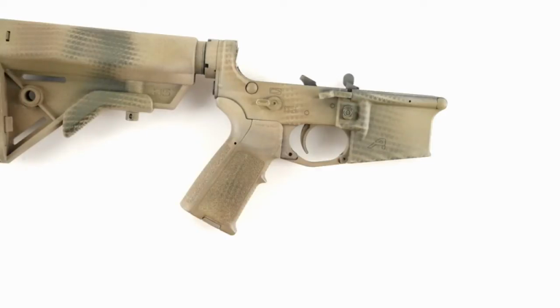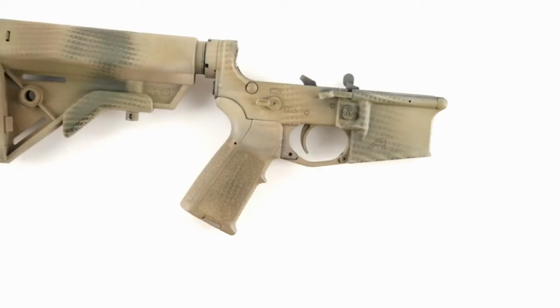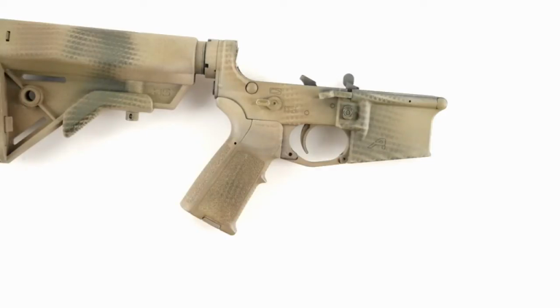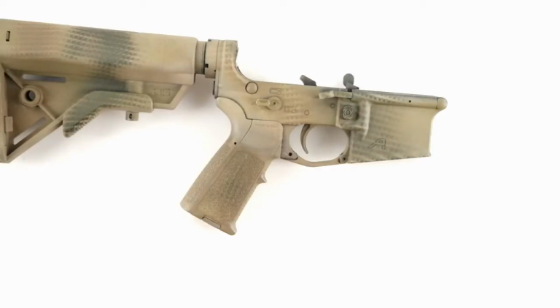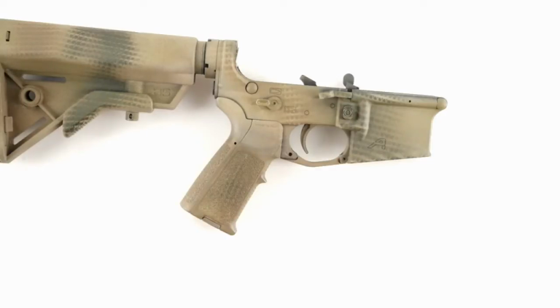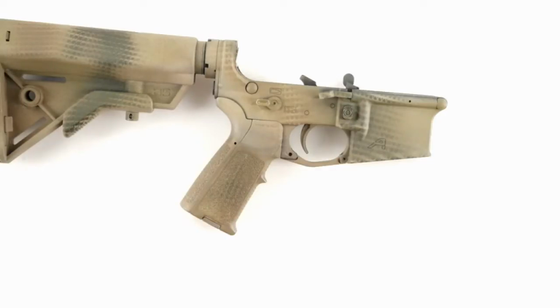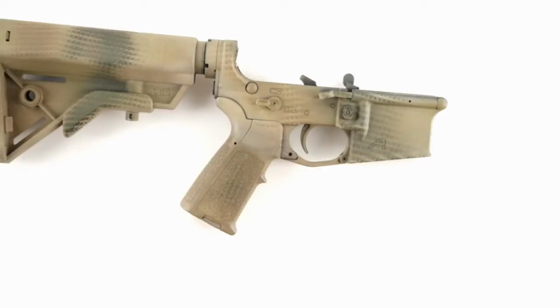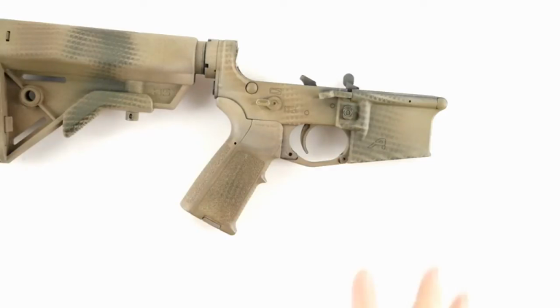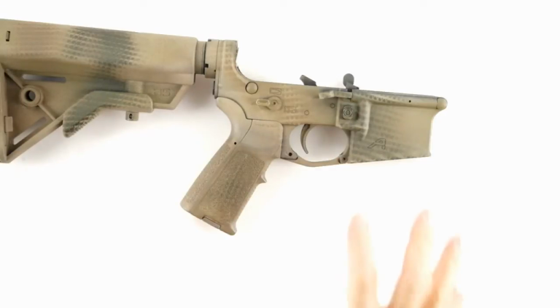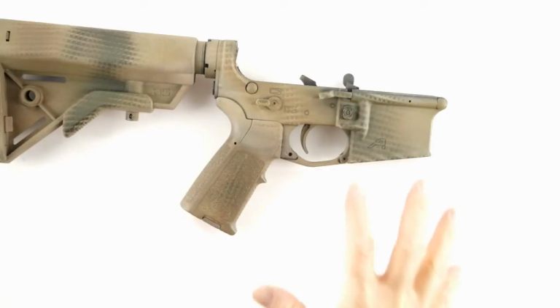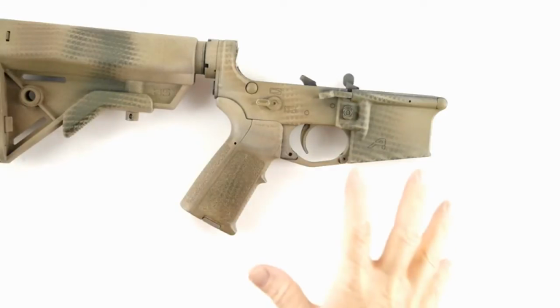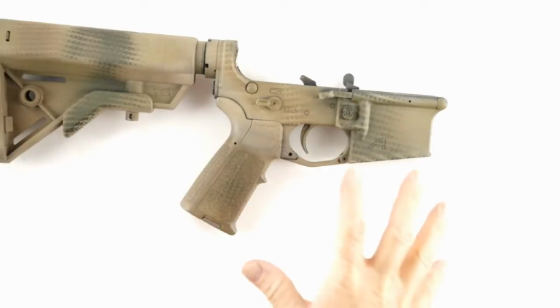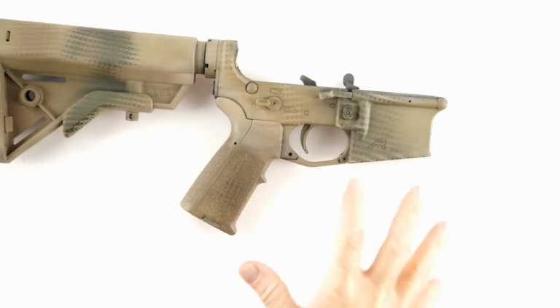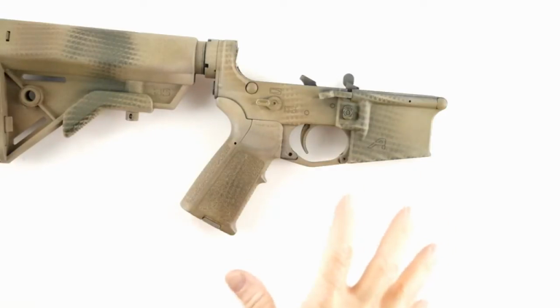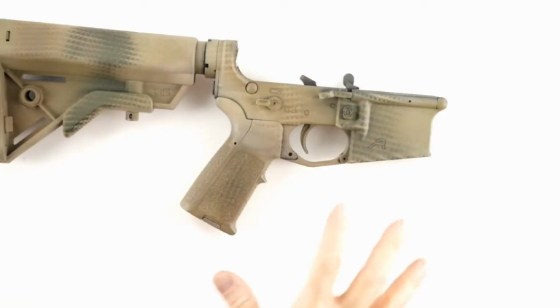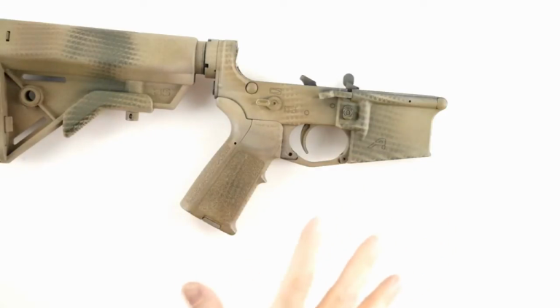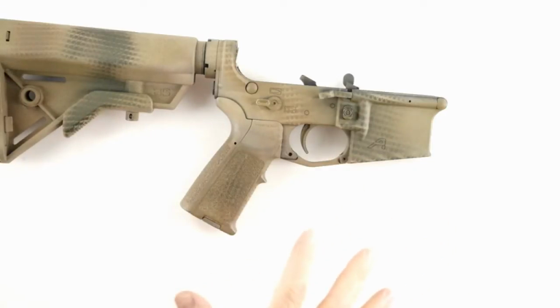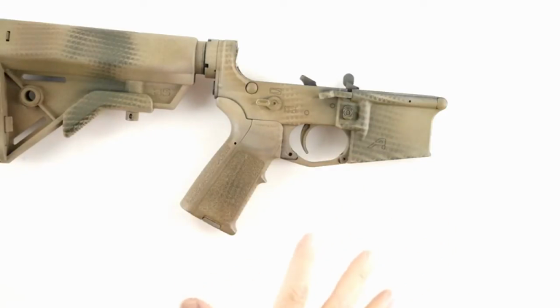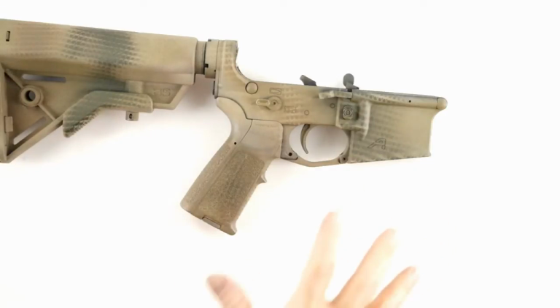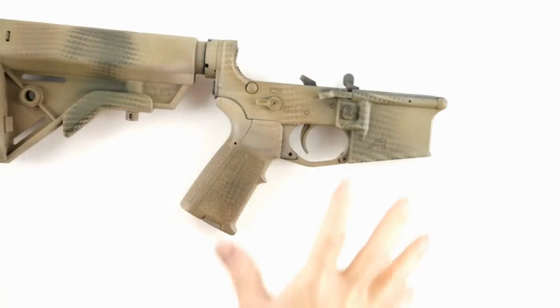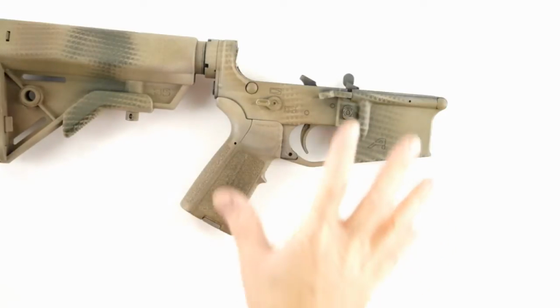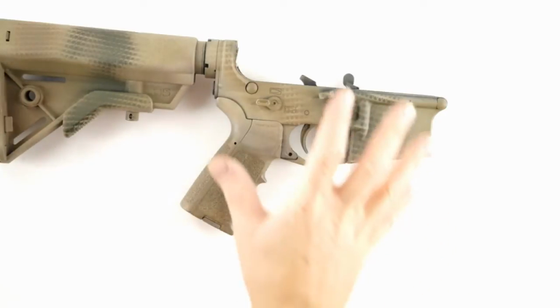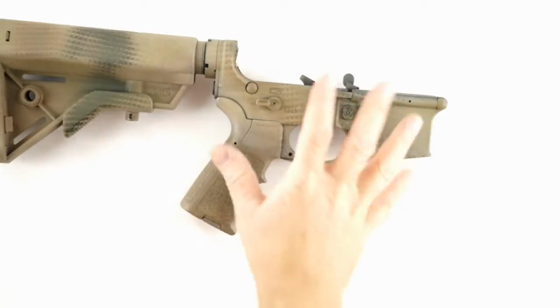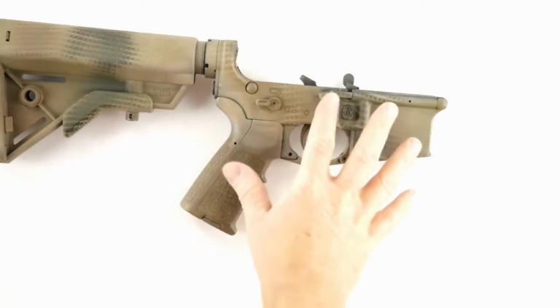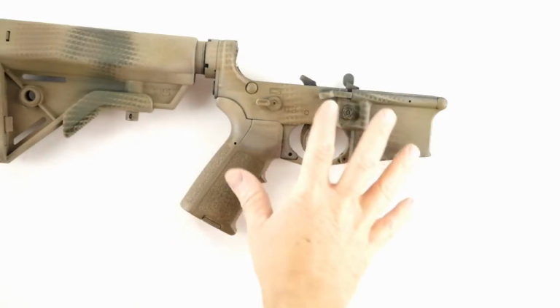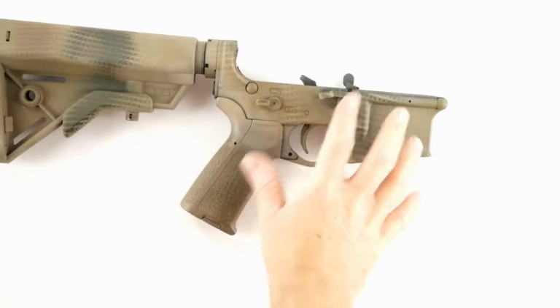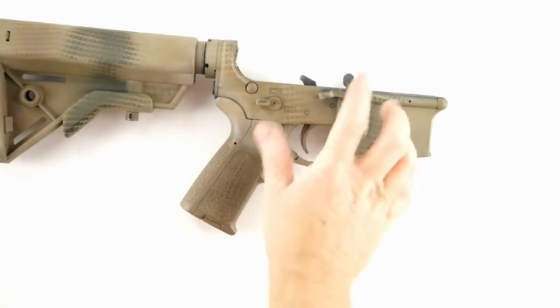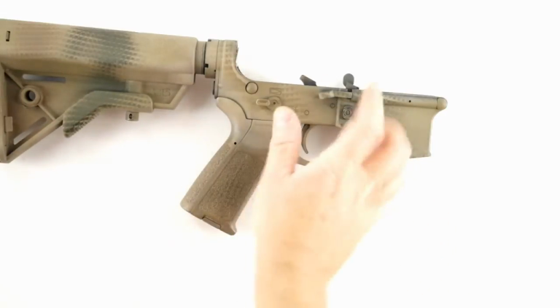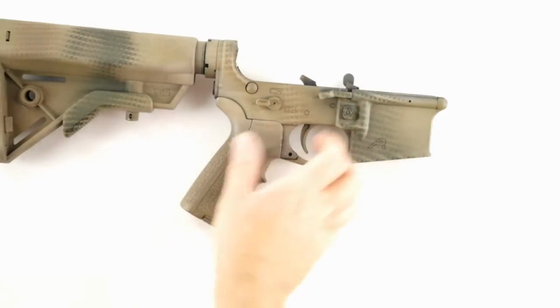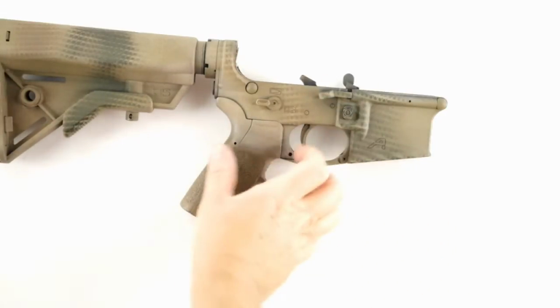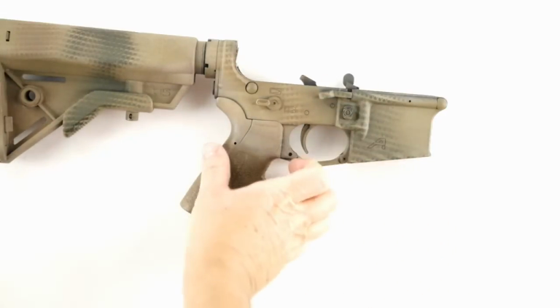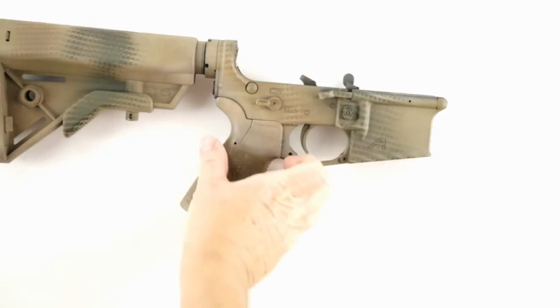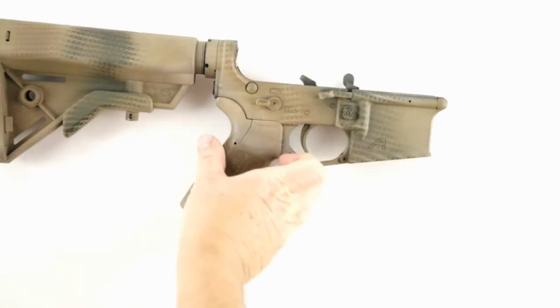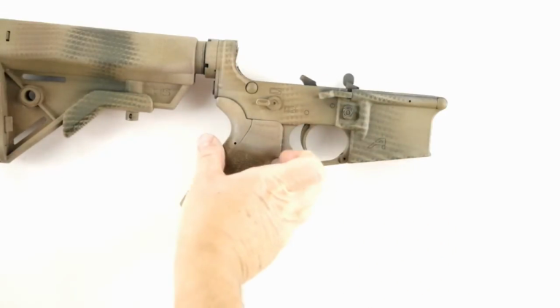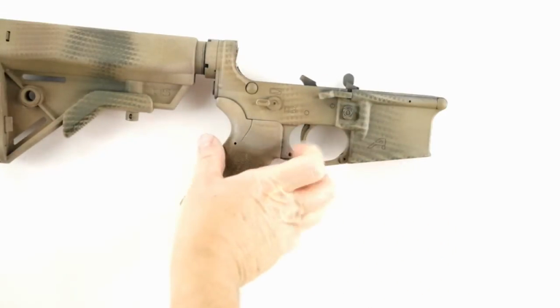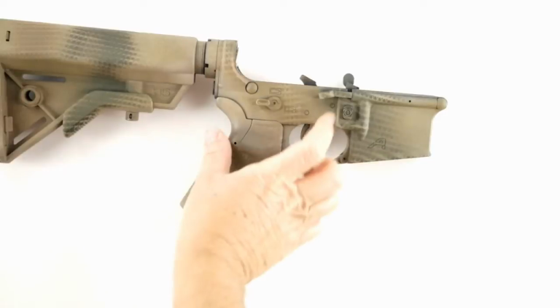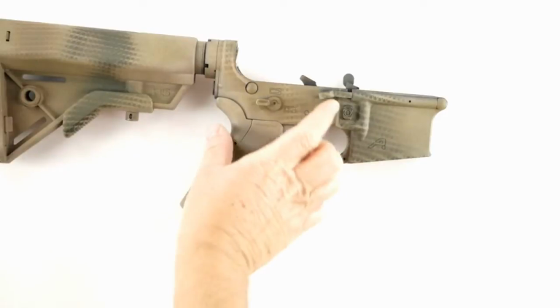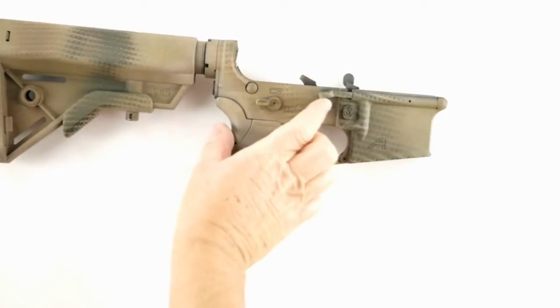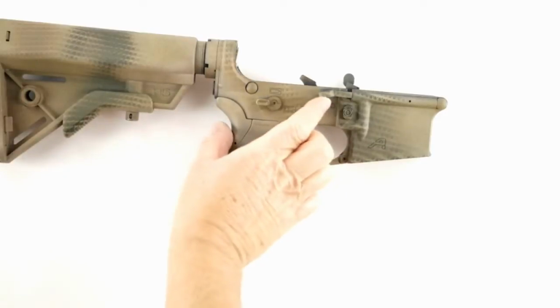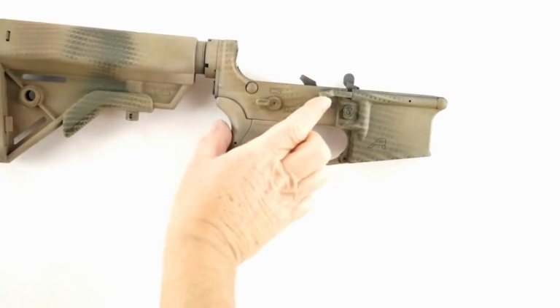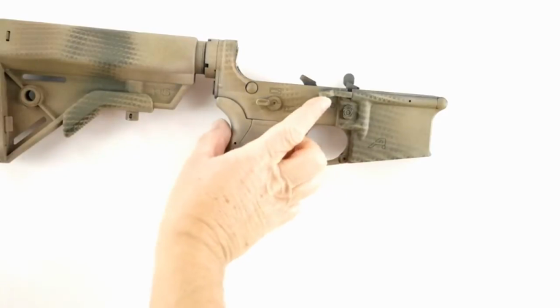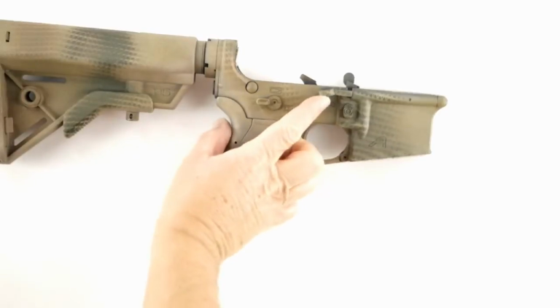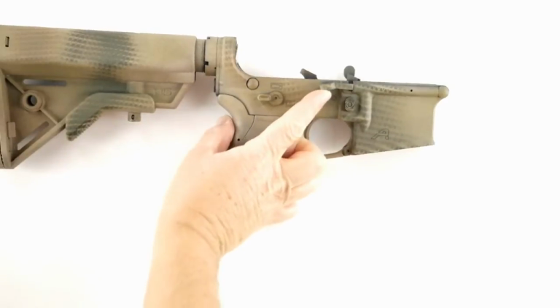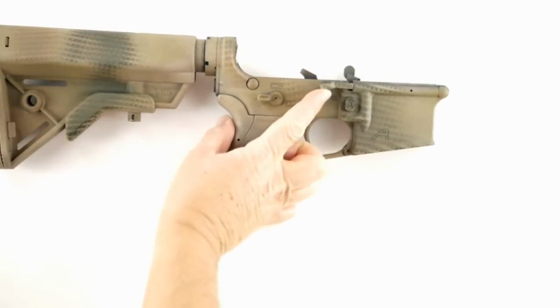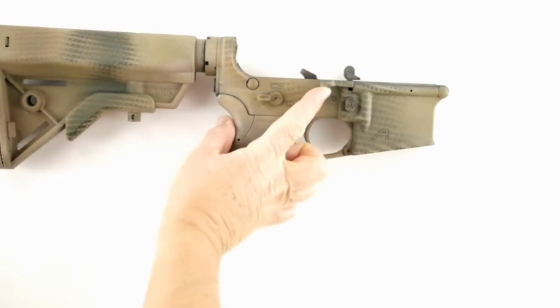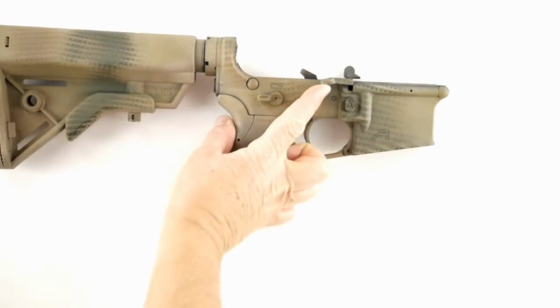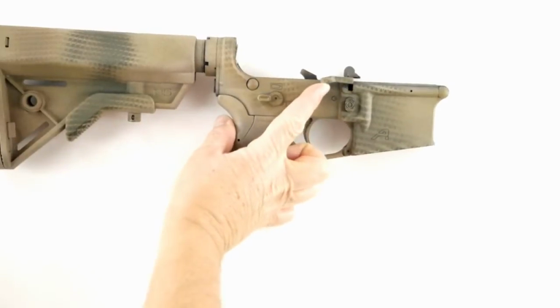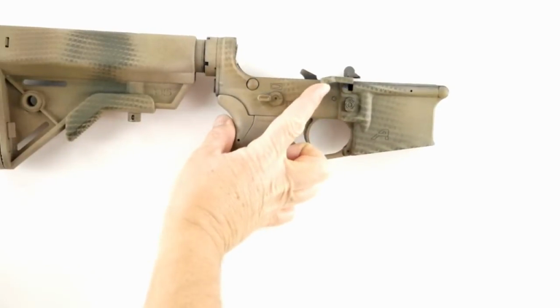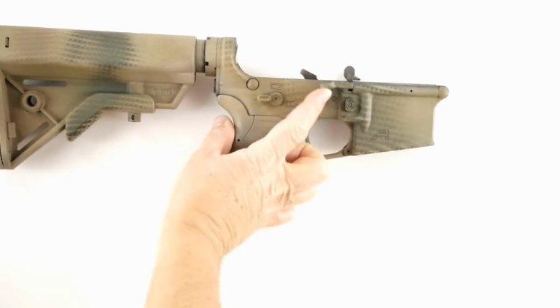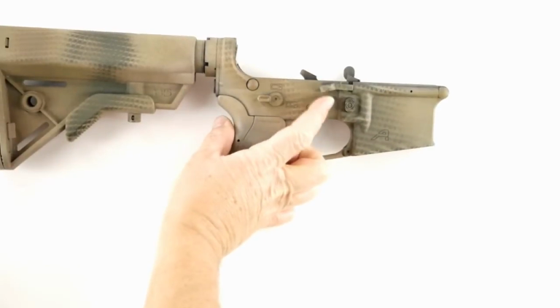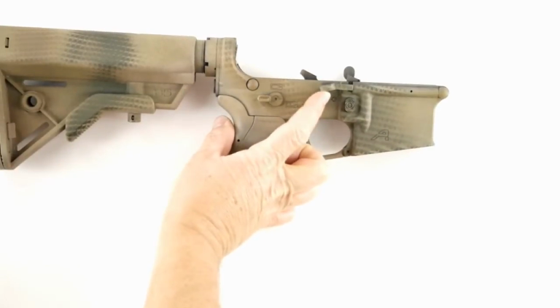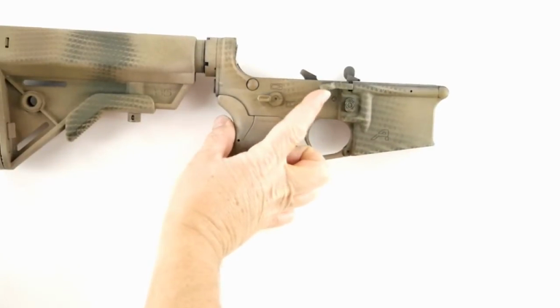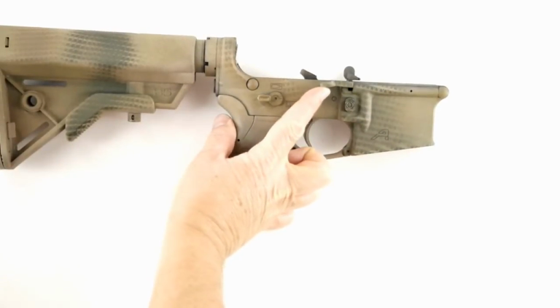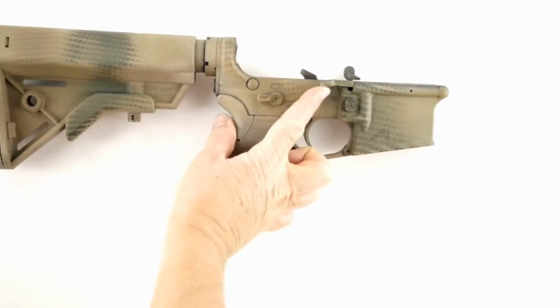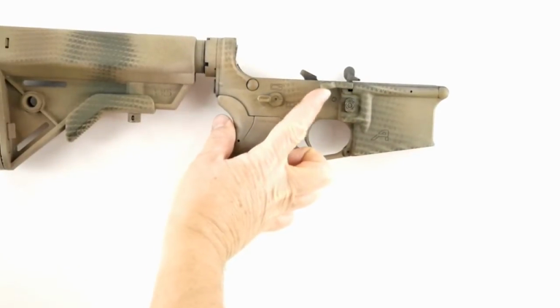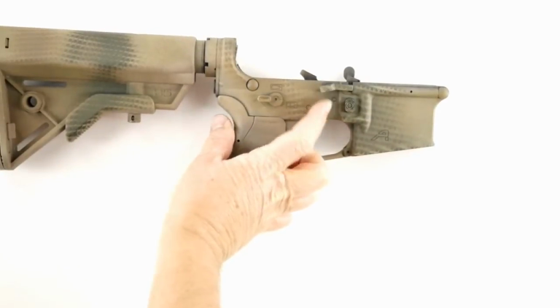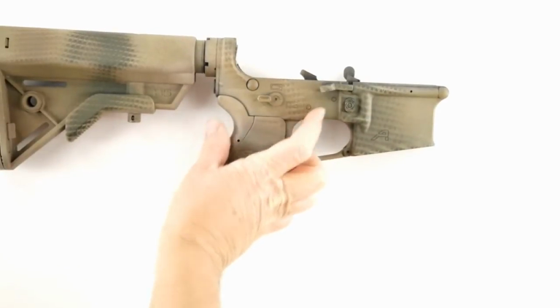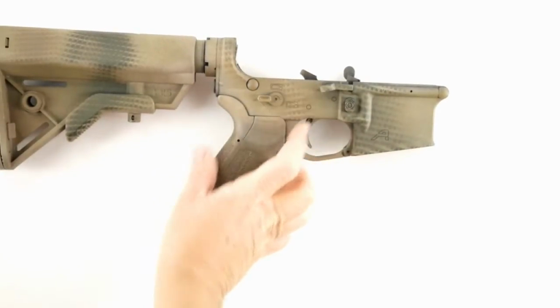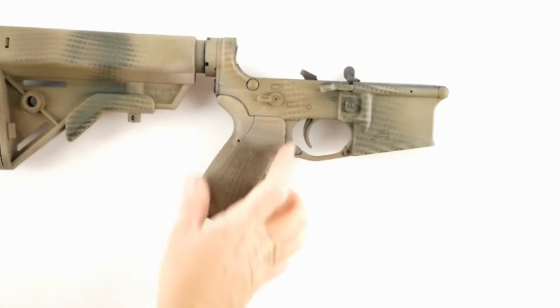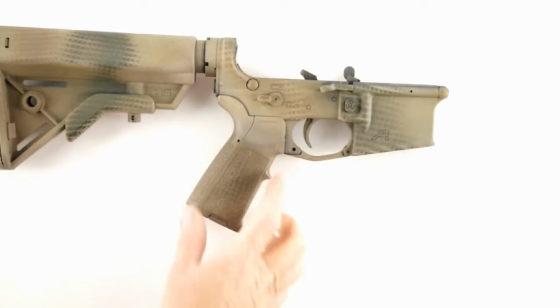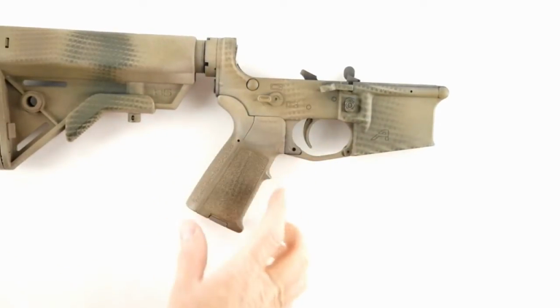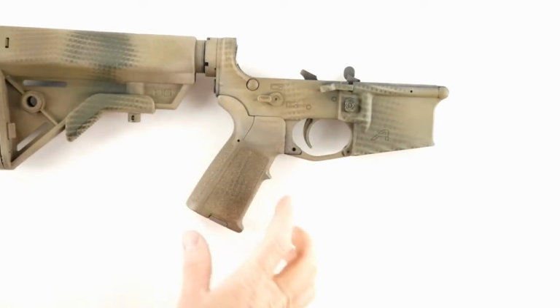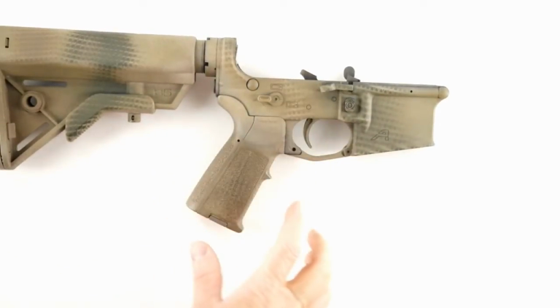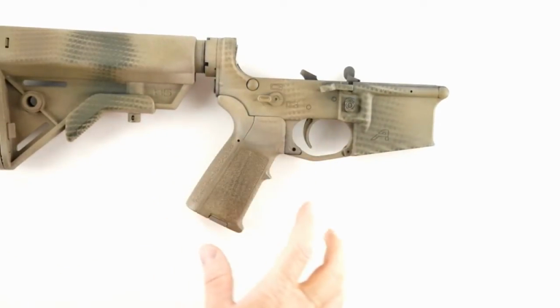Hello Shooters, today we're going to talk about the Aero Precision Lower Receiver and the PDQ bolt release that they've integrated into it.